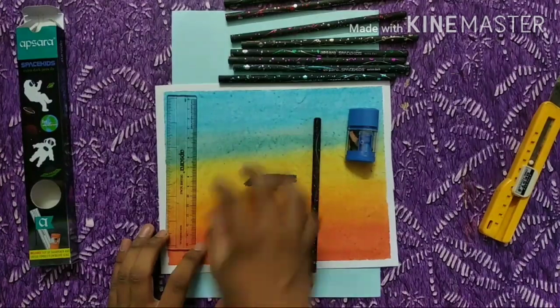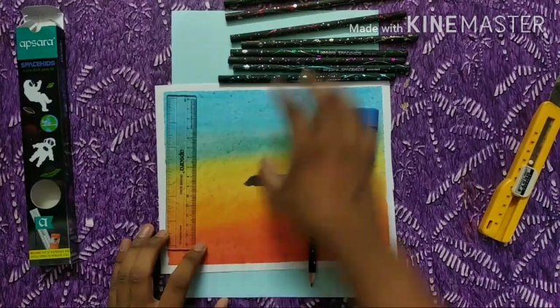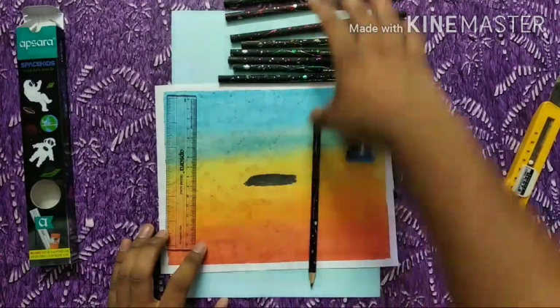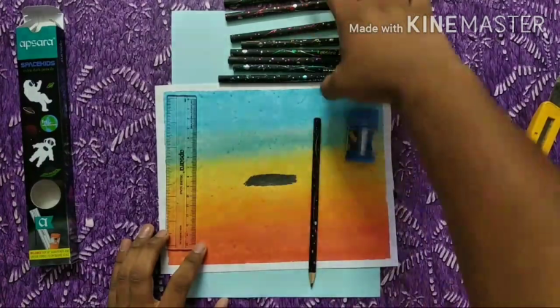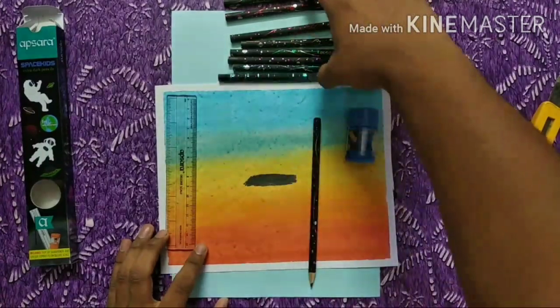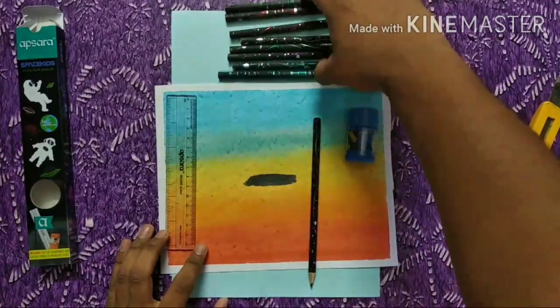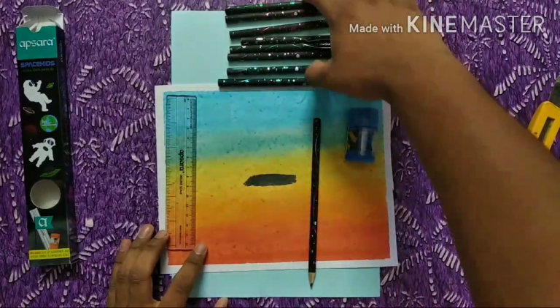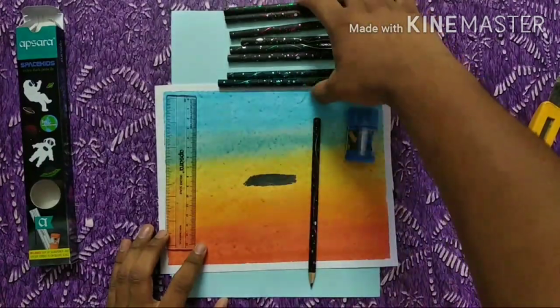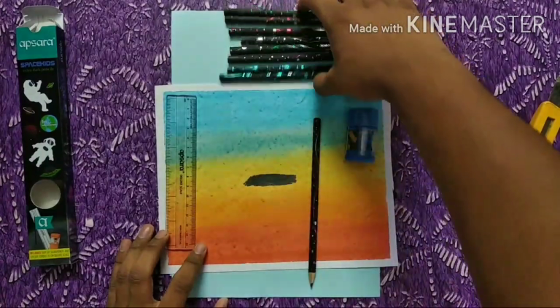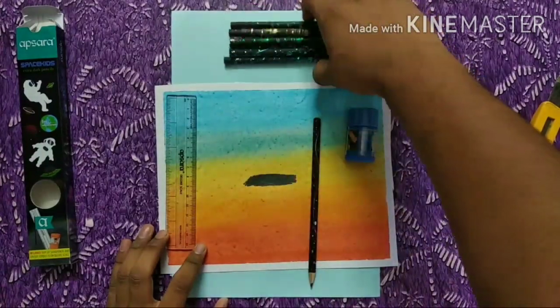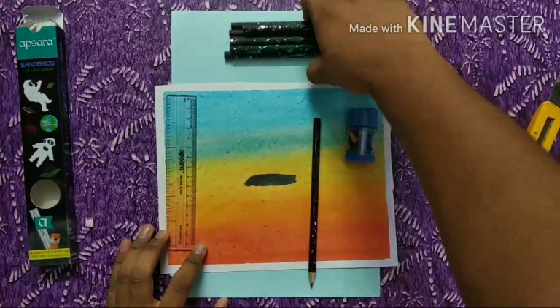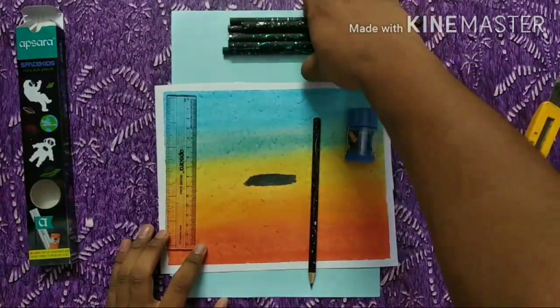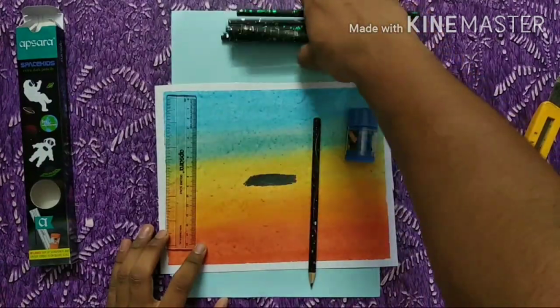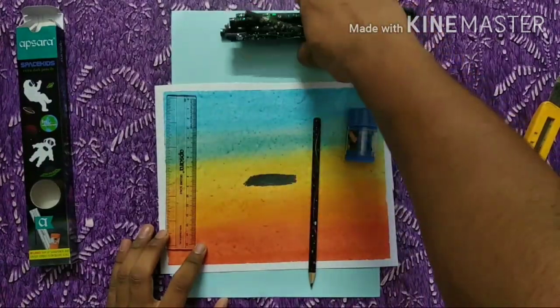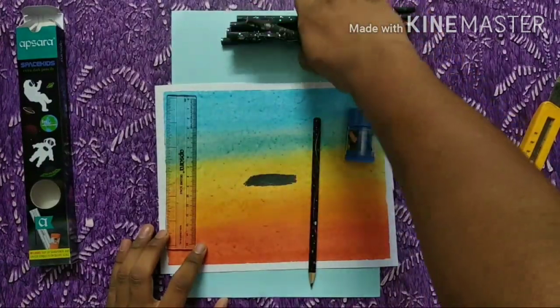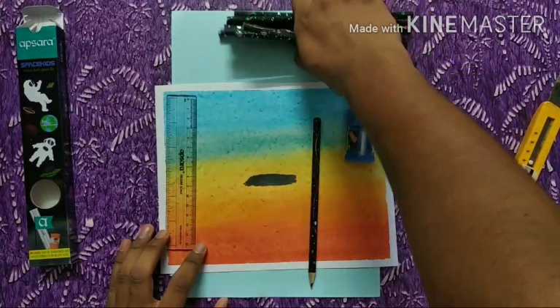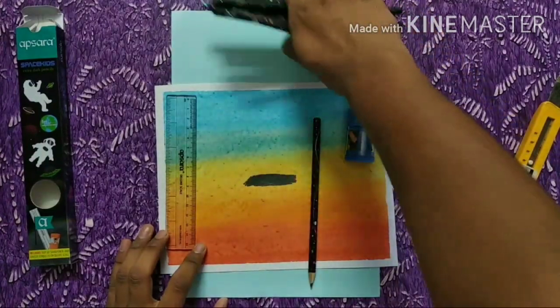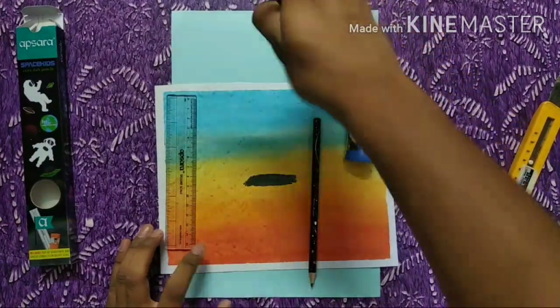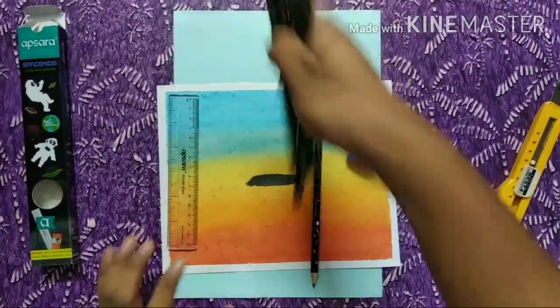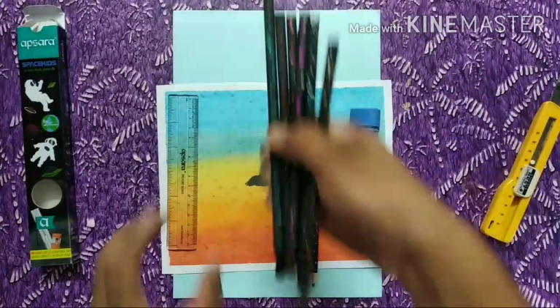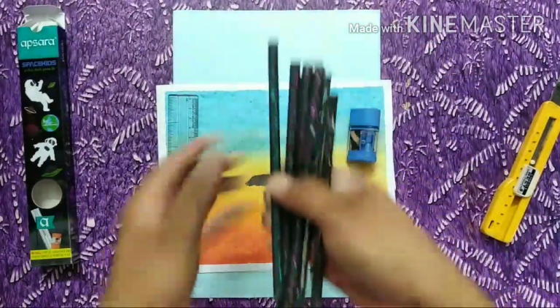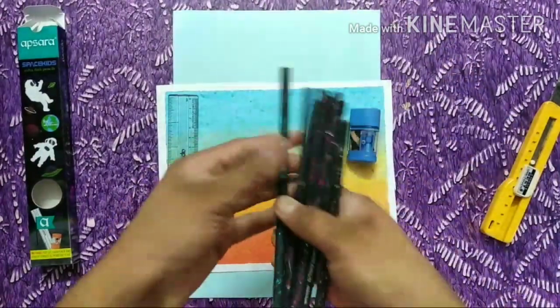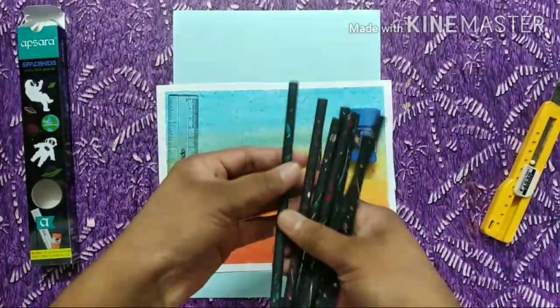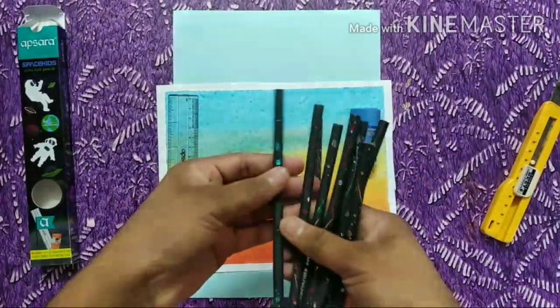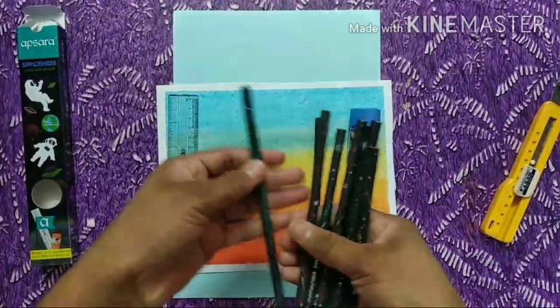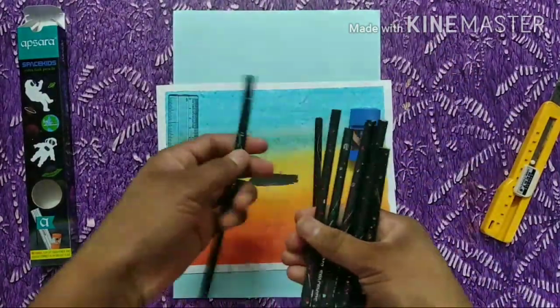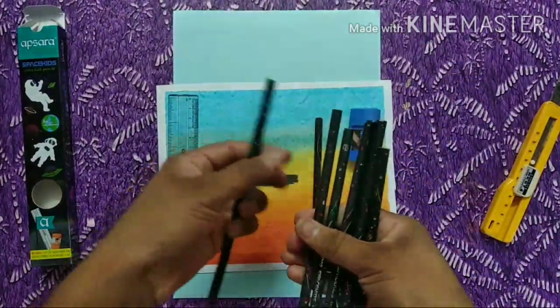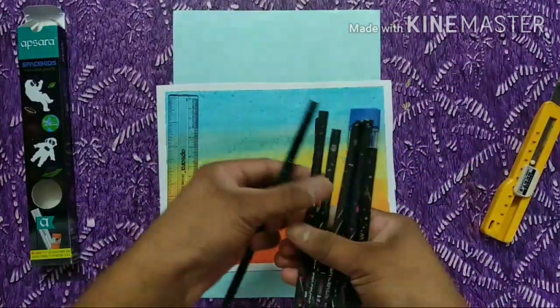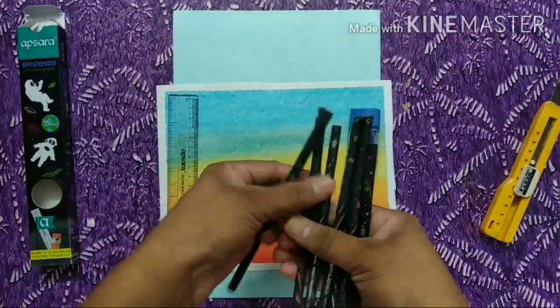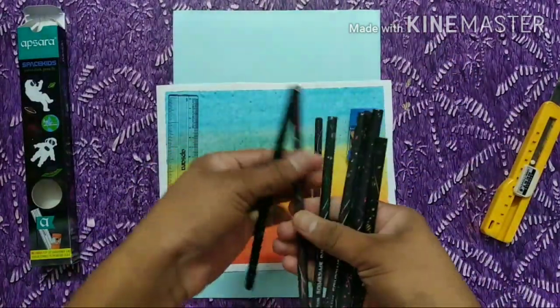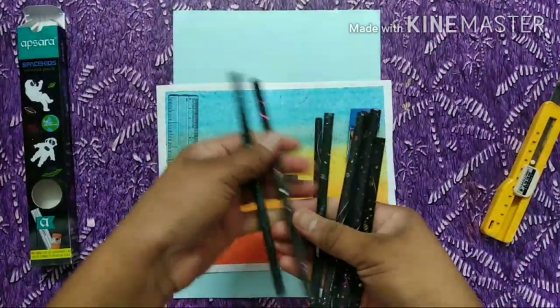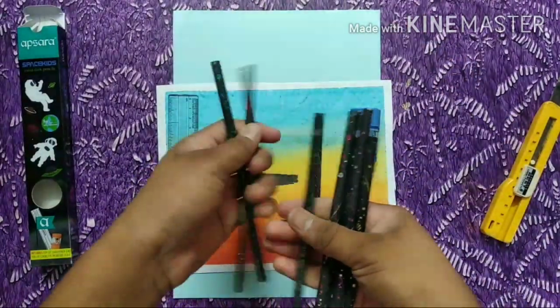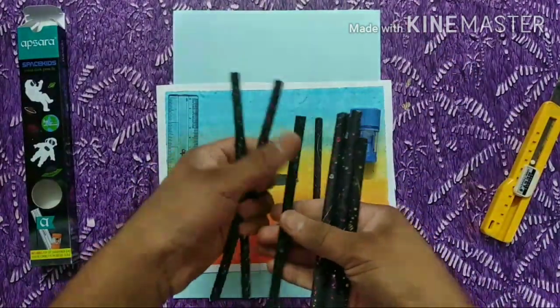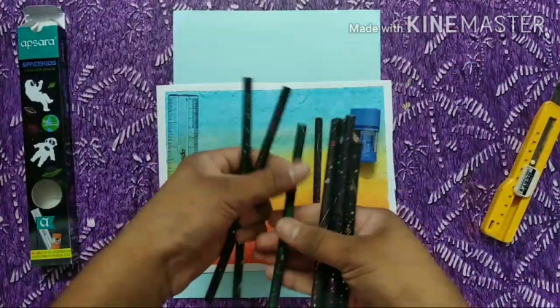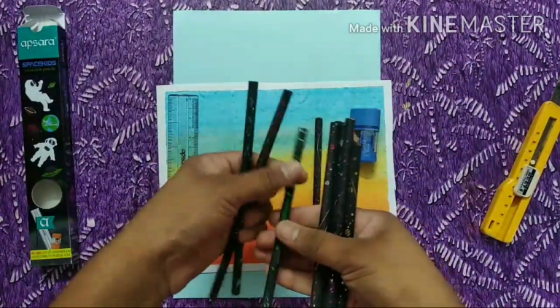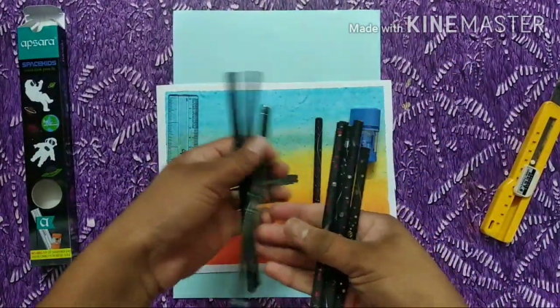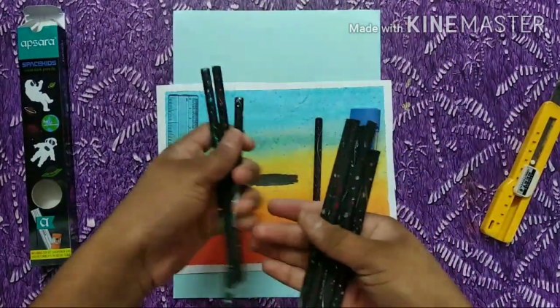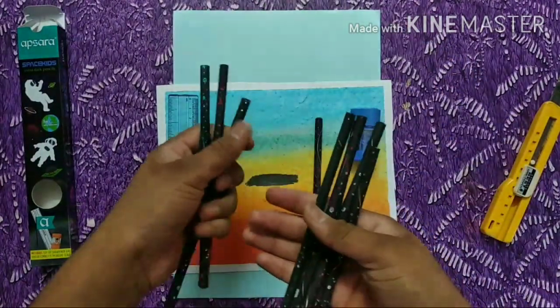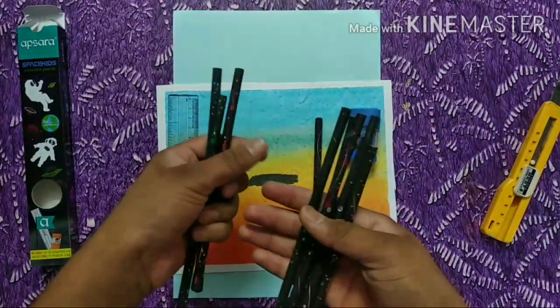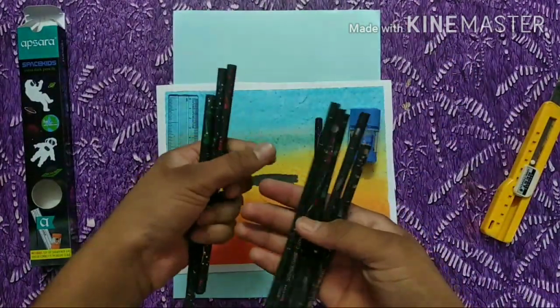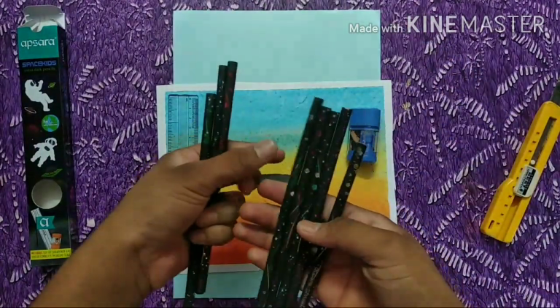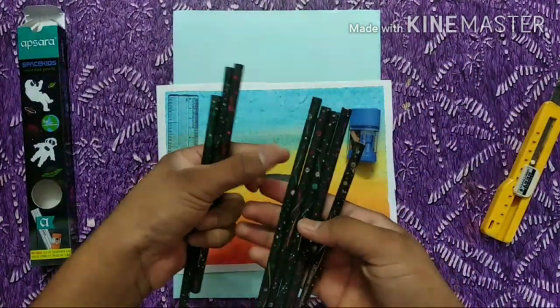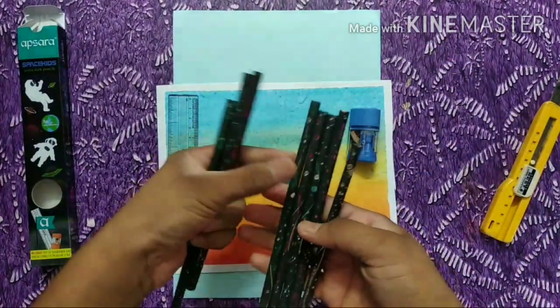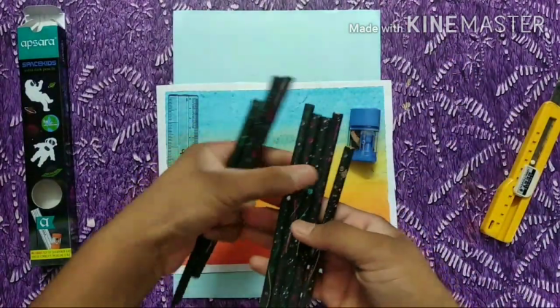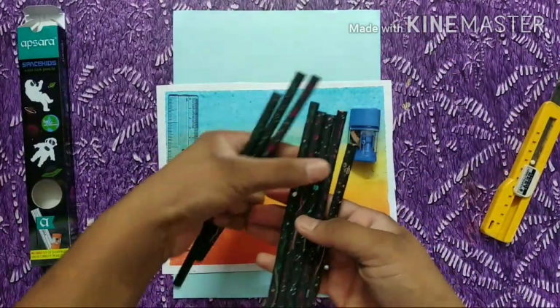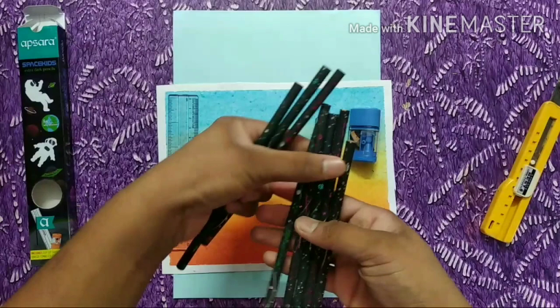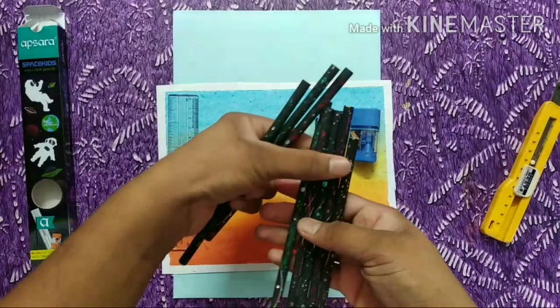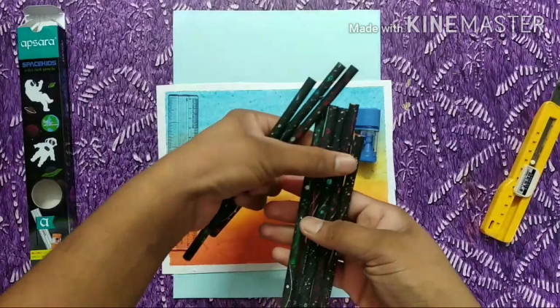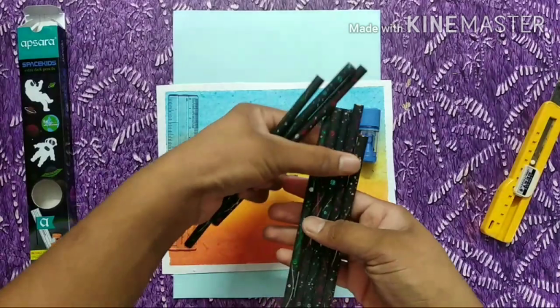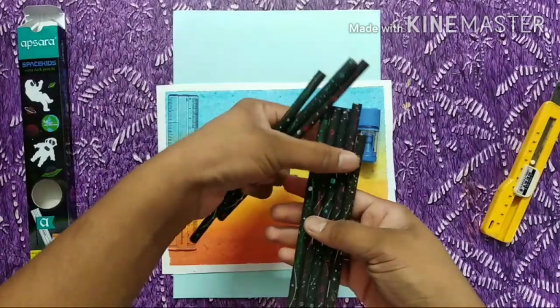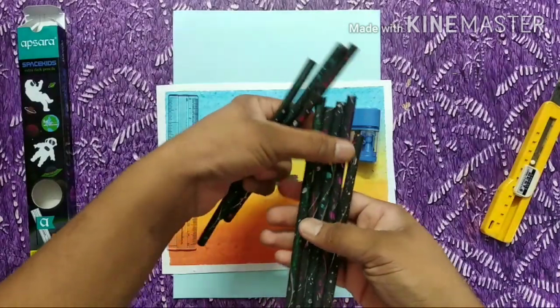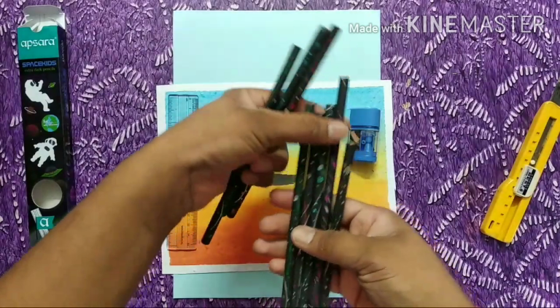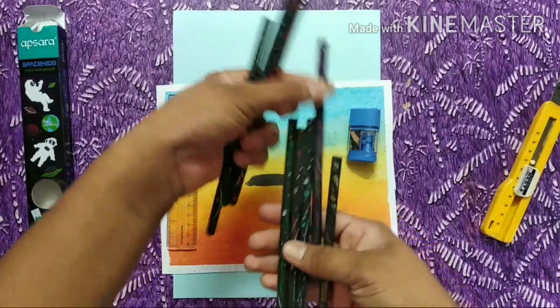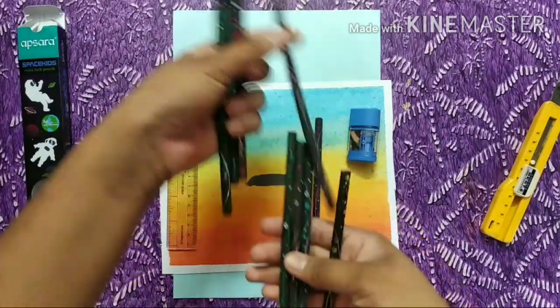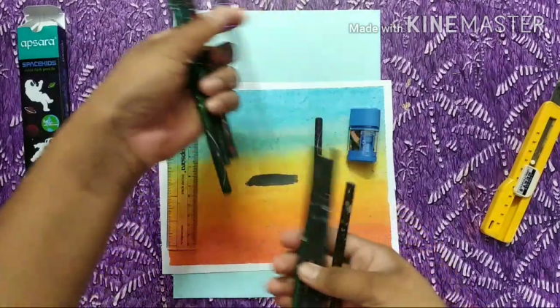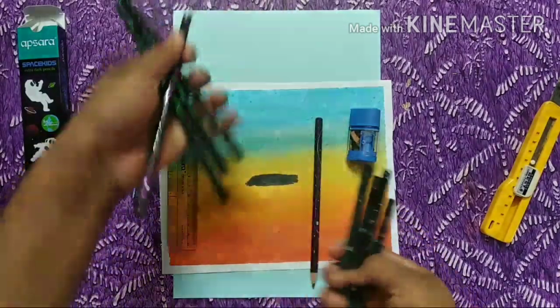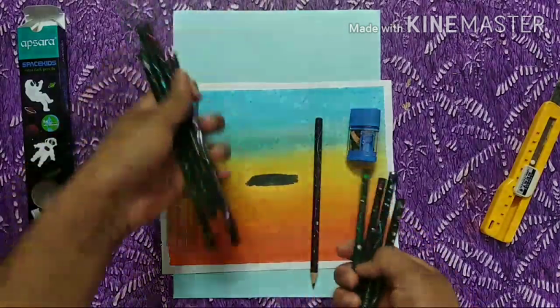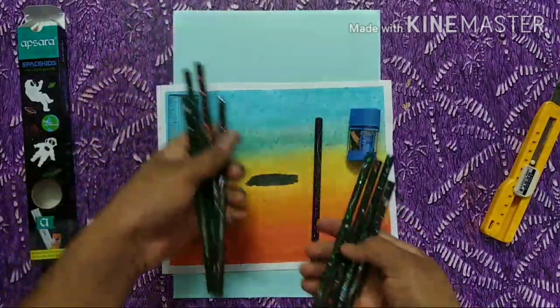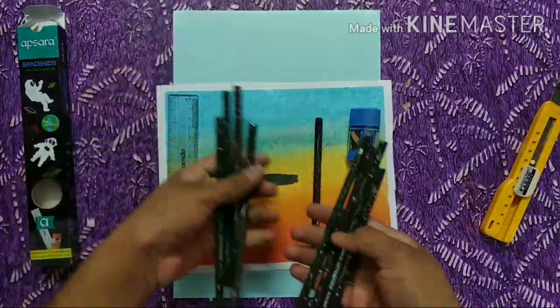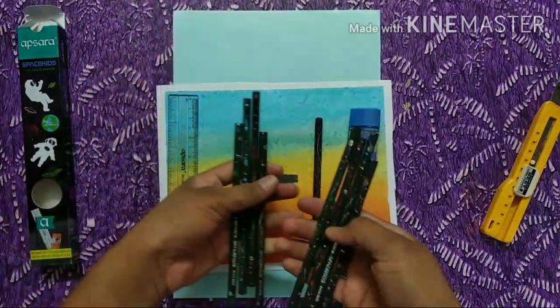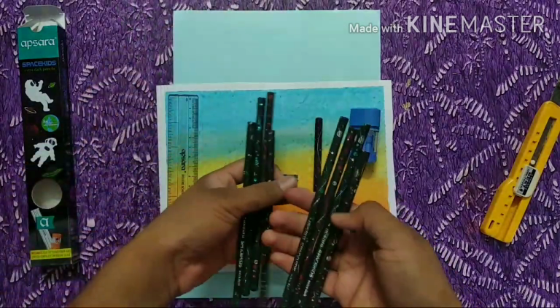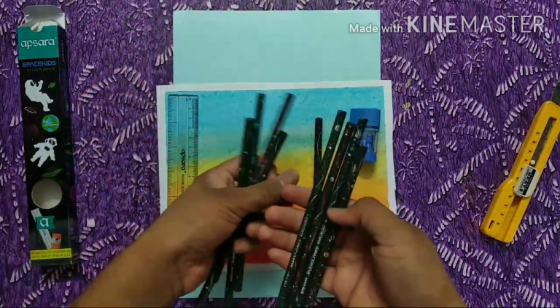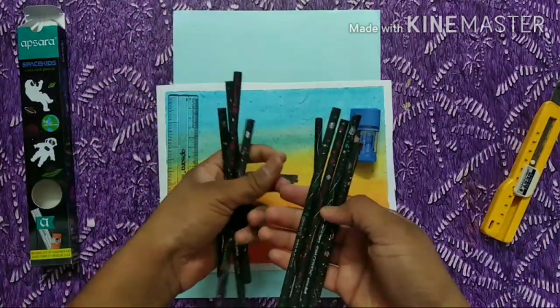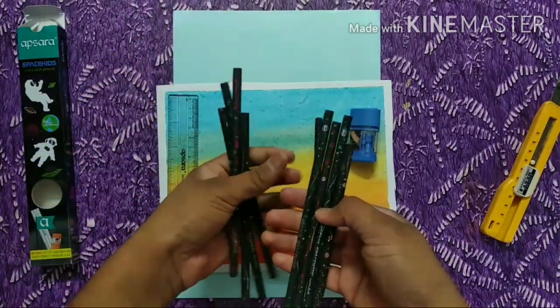These are all the pencils. This is blue color, red color, green color, pink color, and gray color.